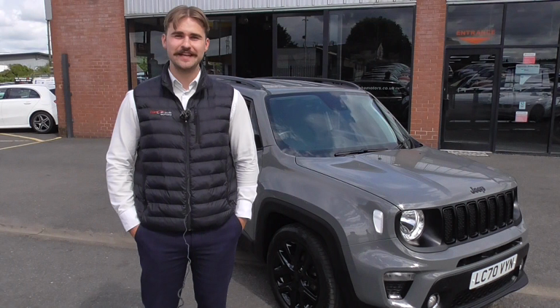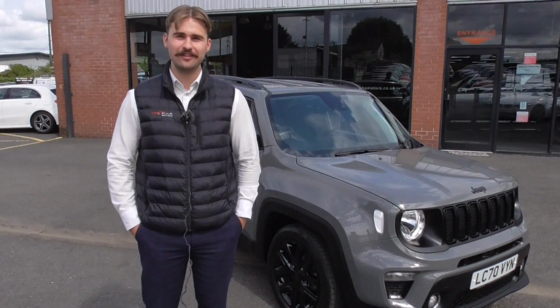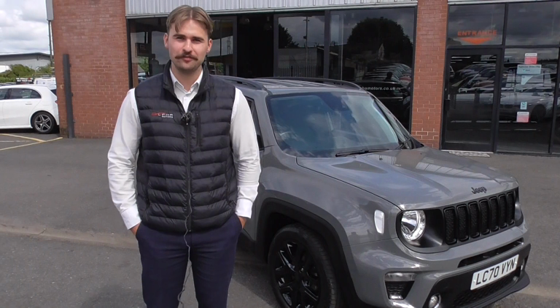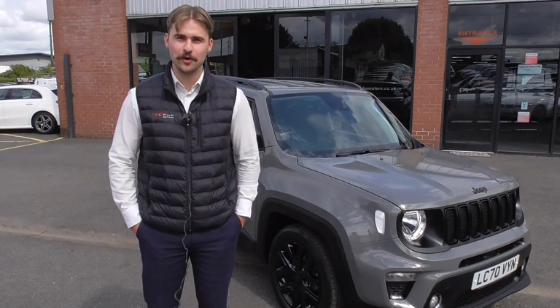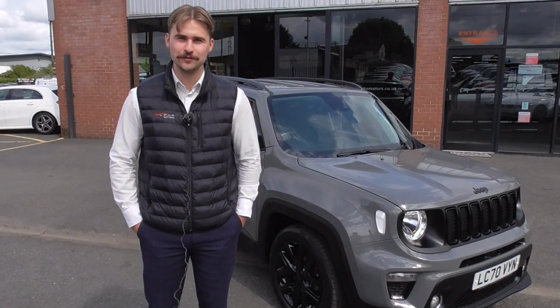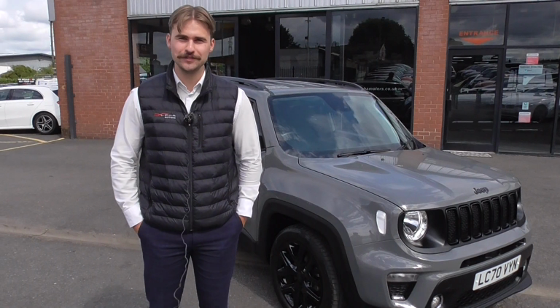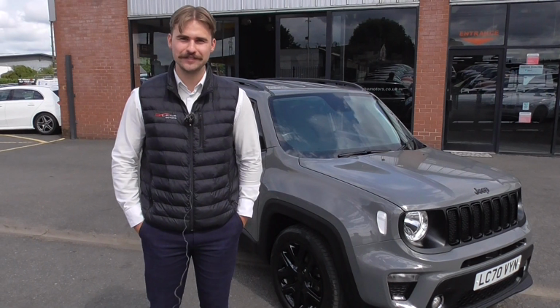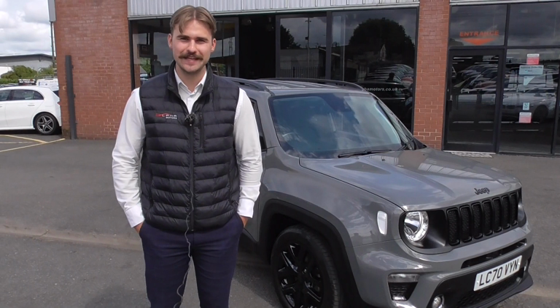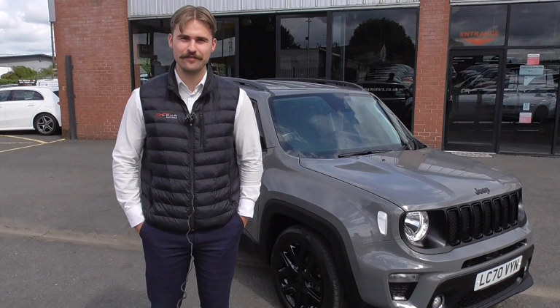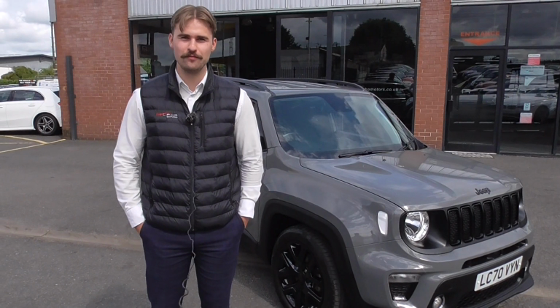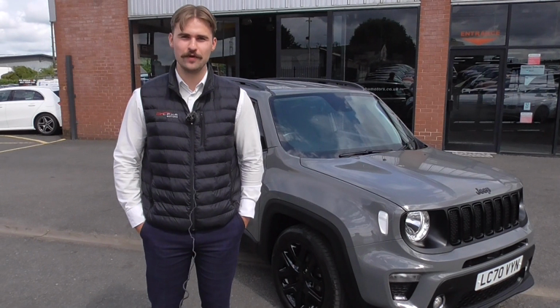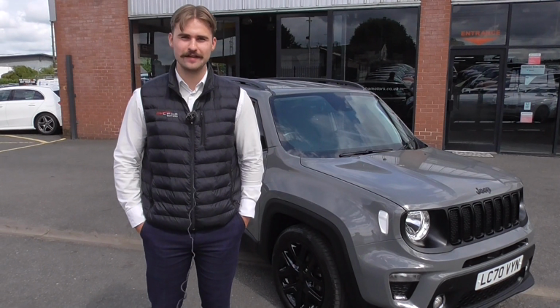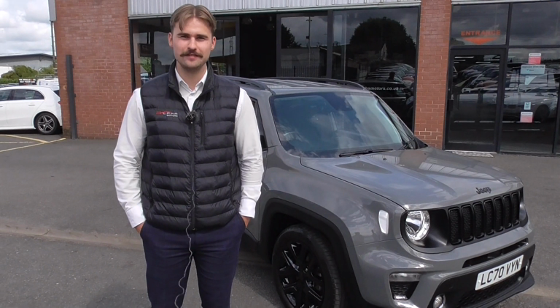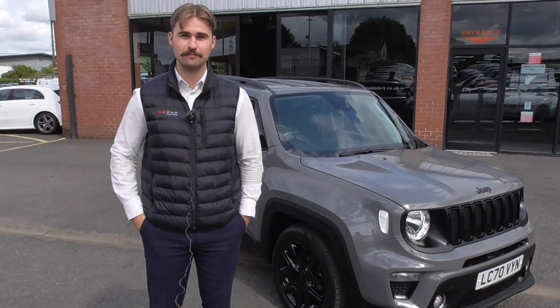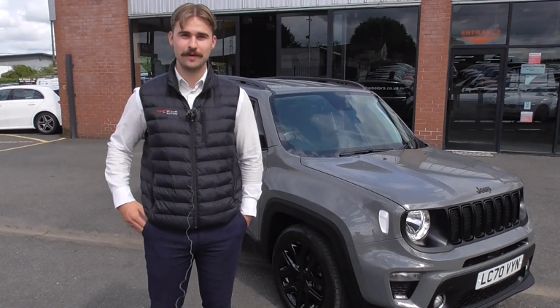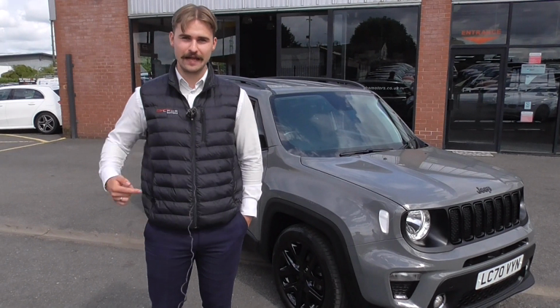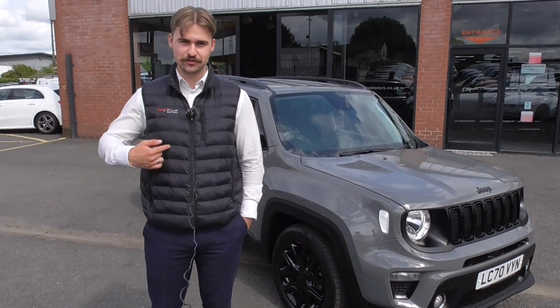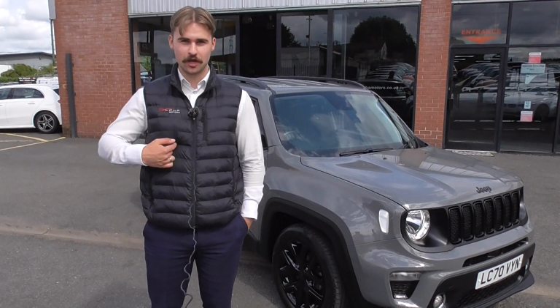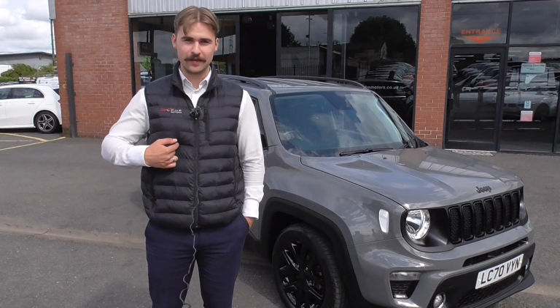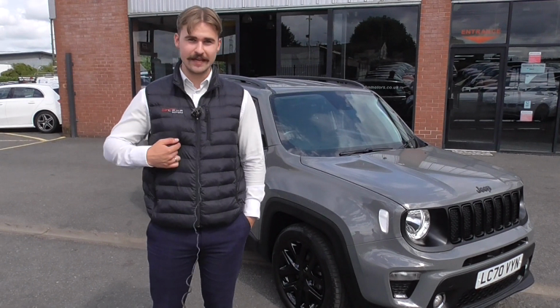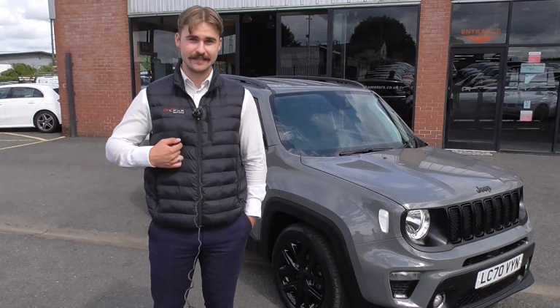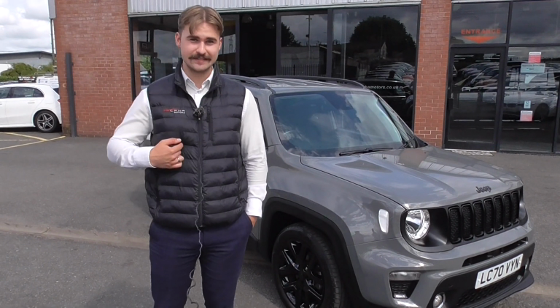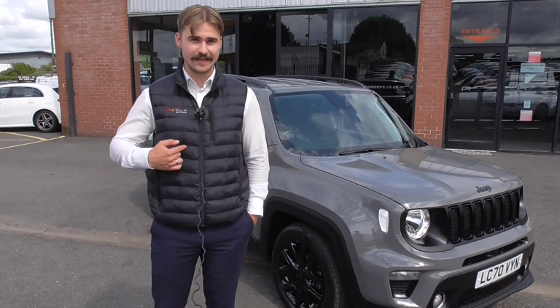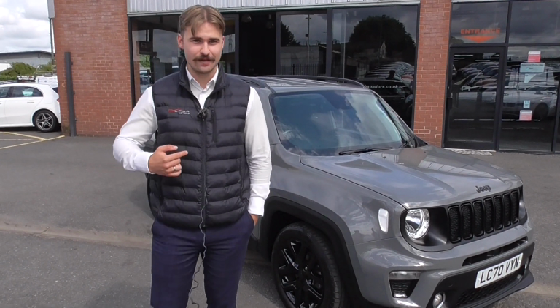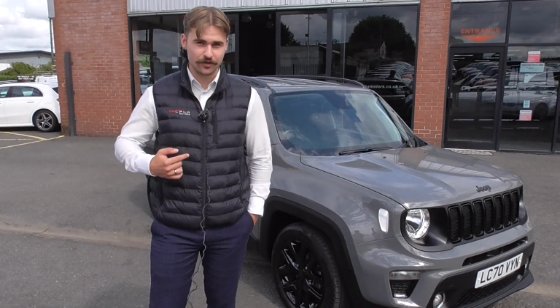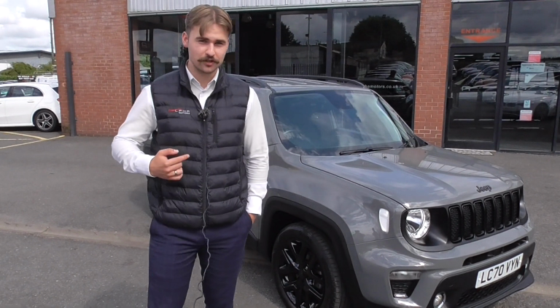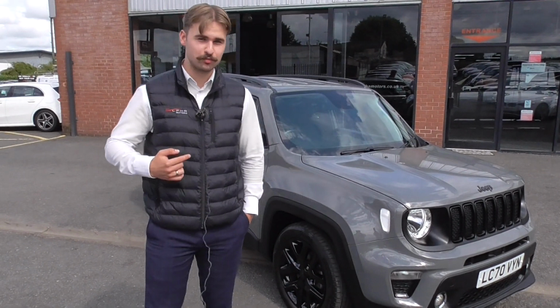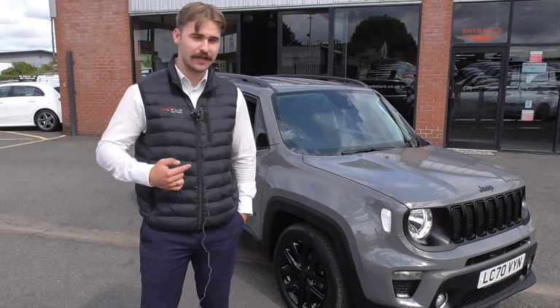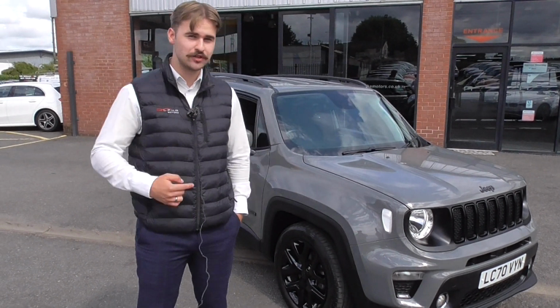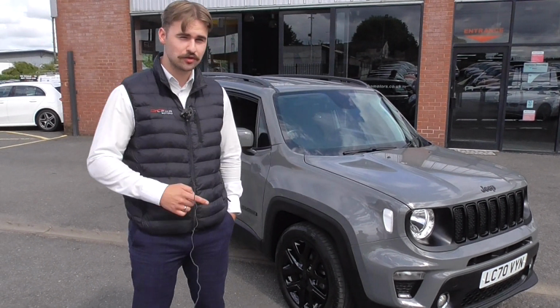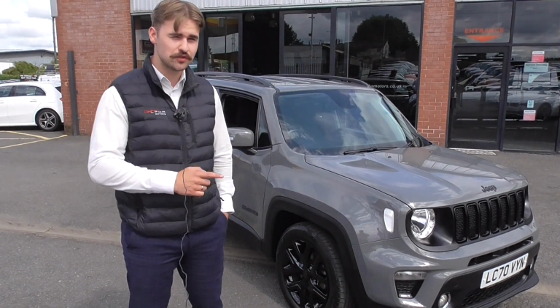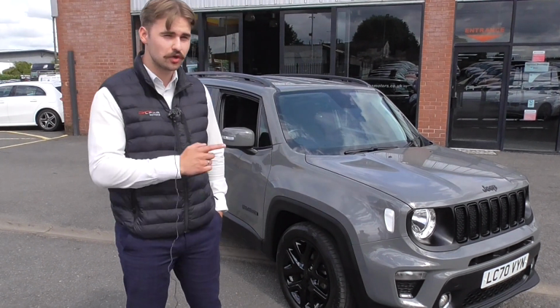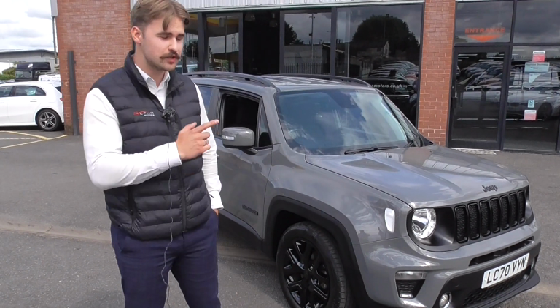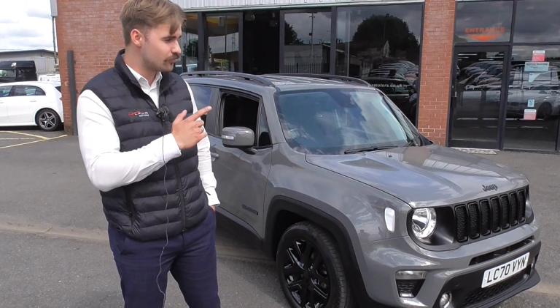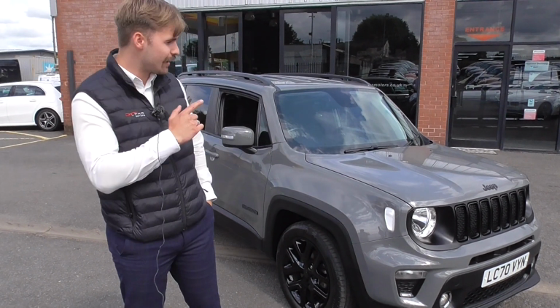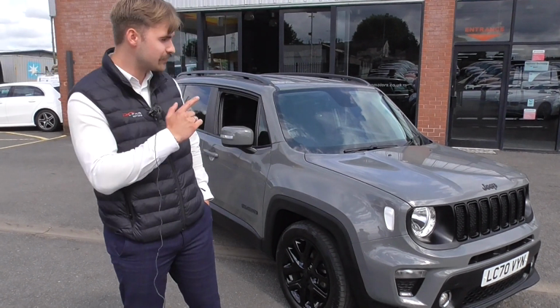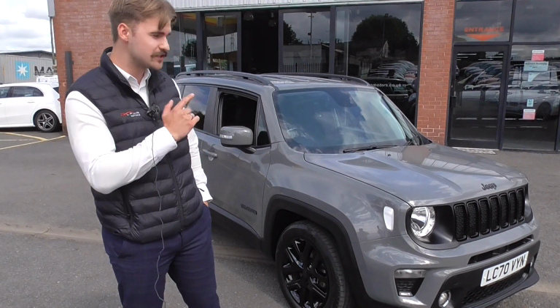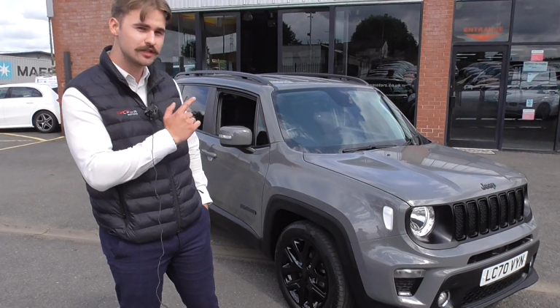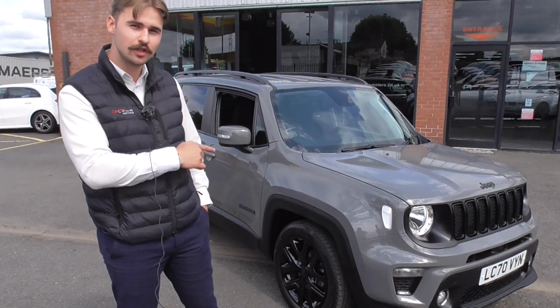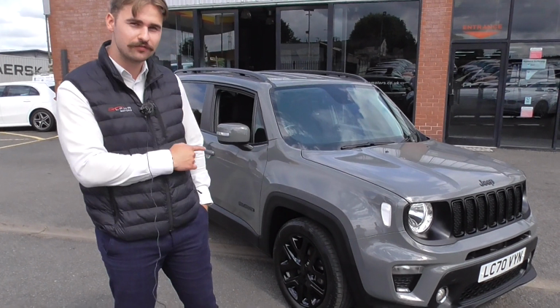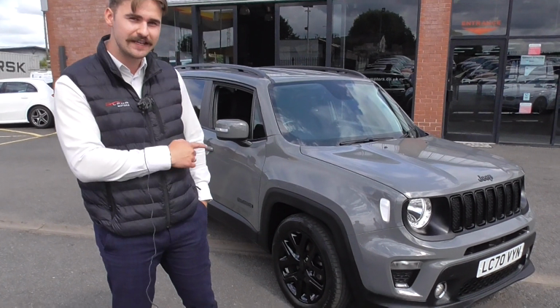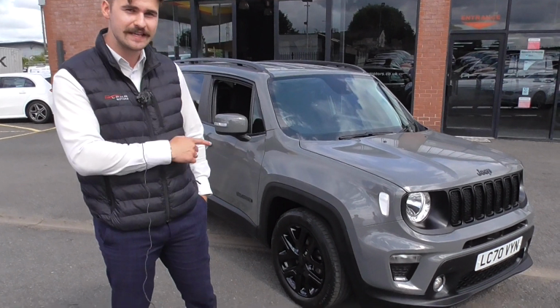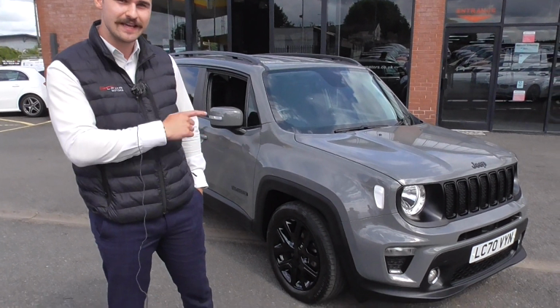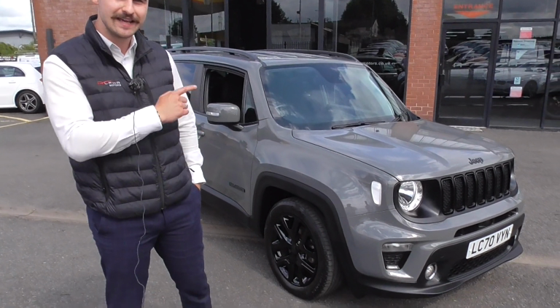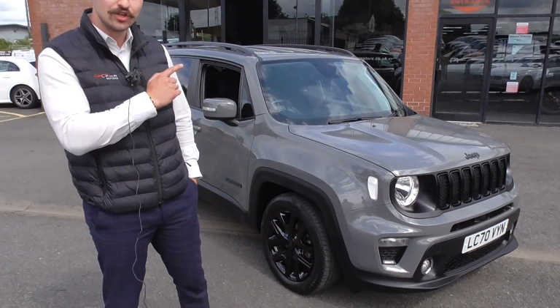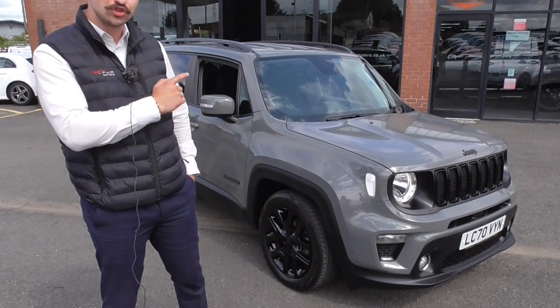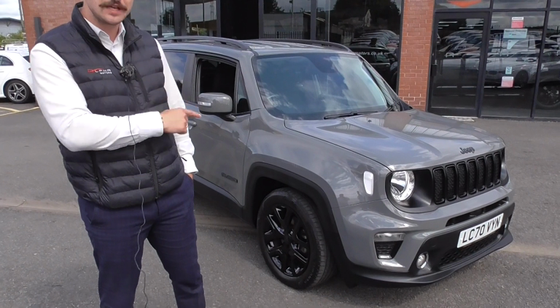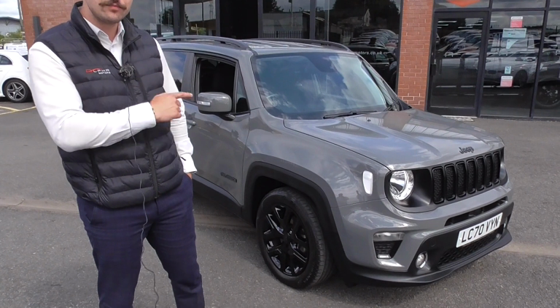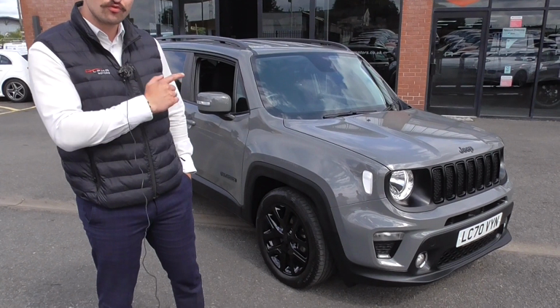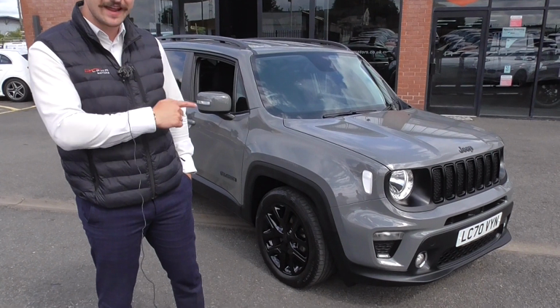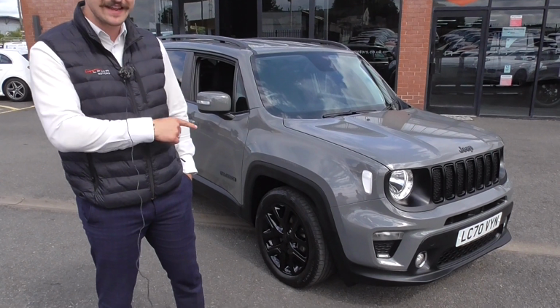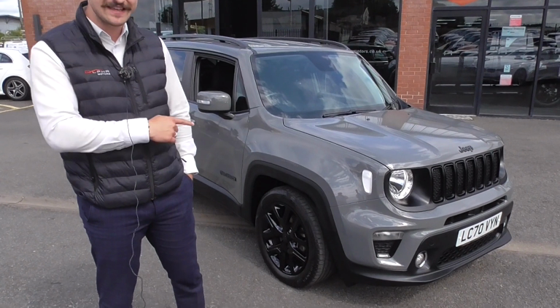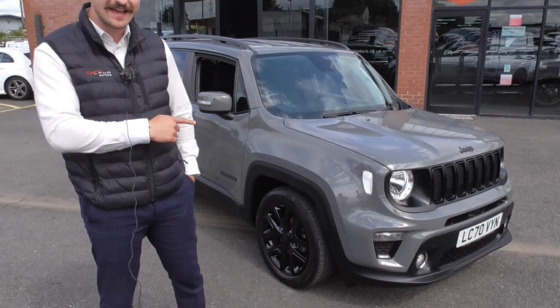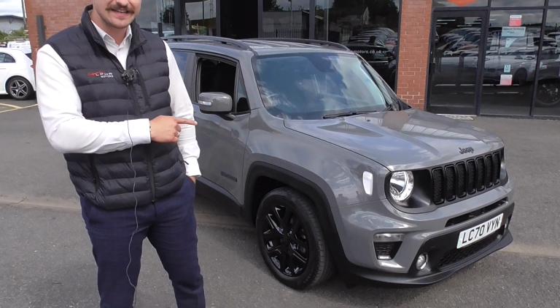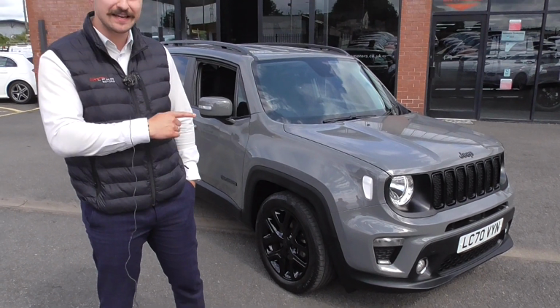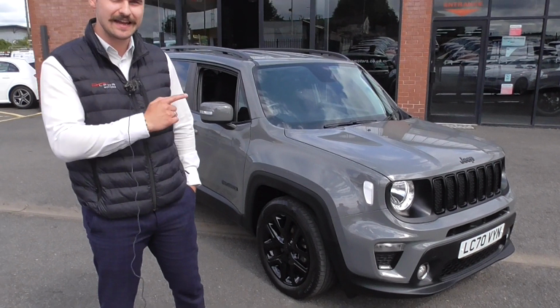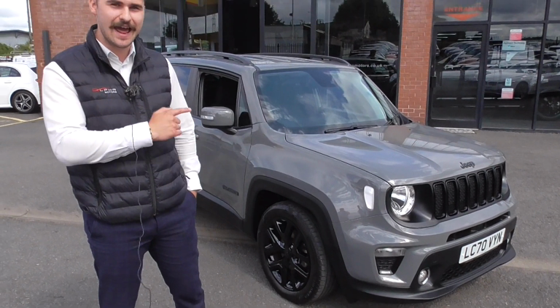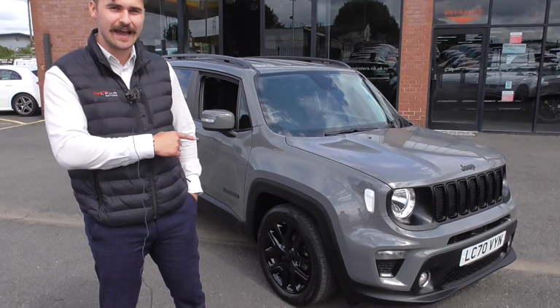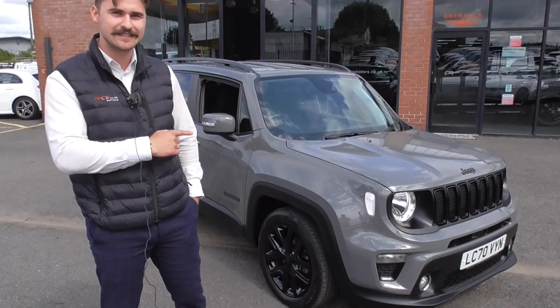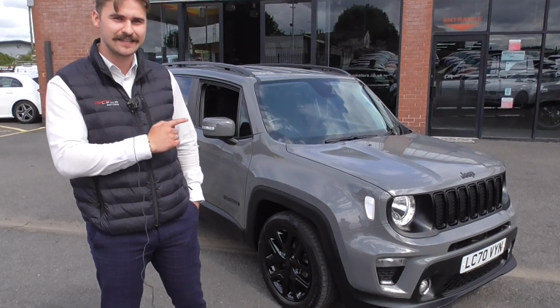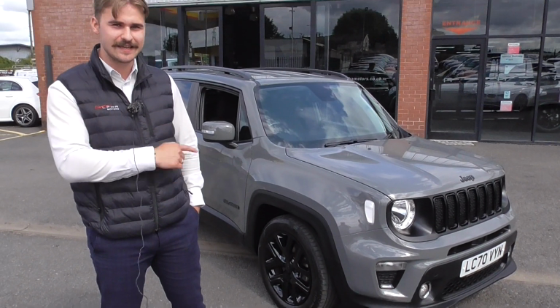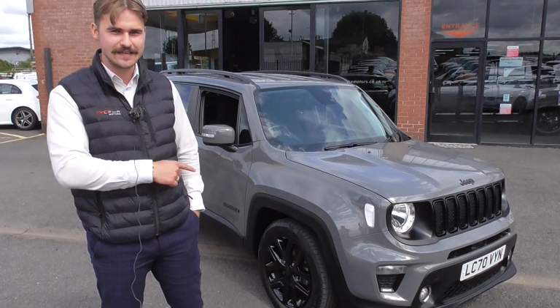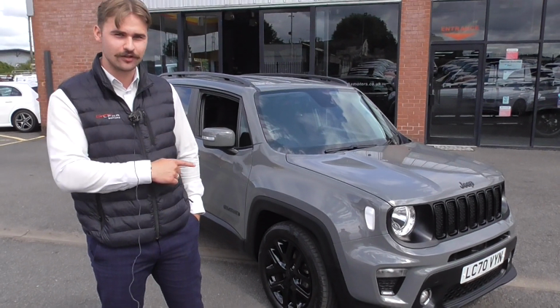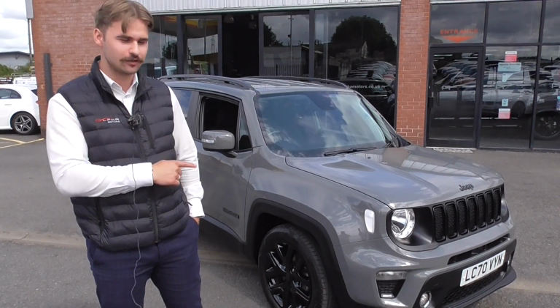Welcome to Alfa Motors here in Wigan. My name's Dominic. Today I've got the pleasure of showing you around this lovely Jeep Renegade Night Eagle.